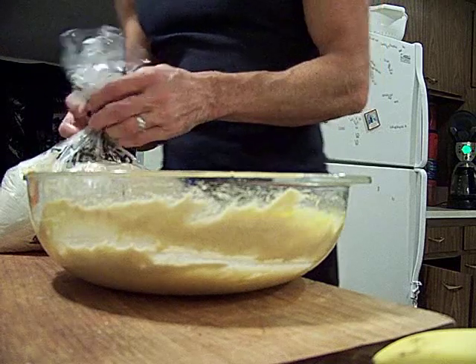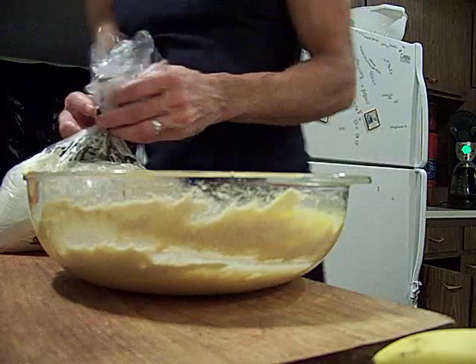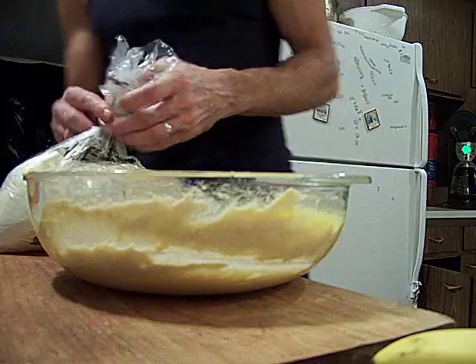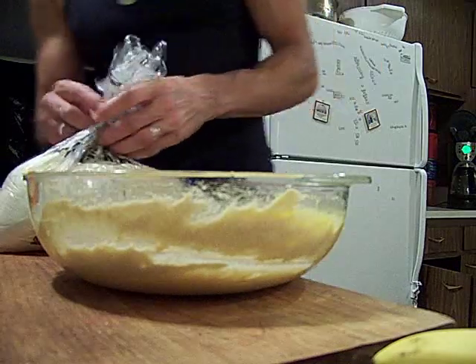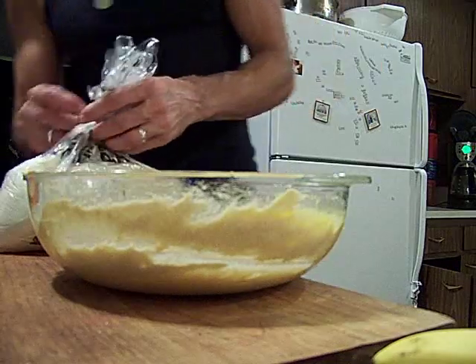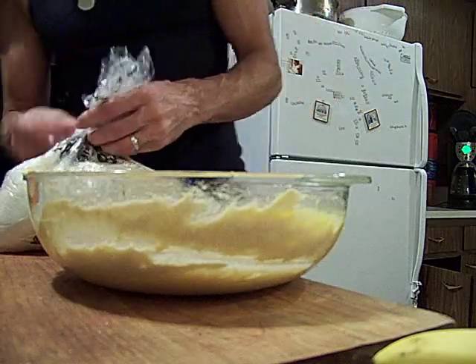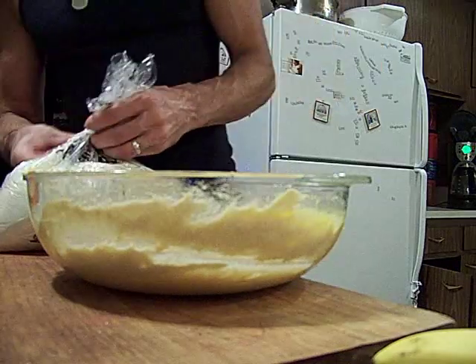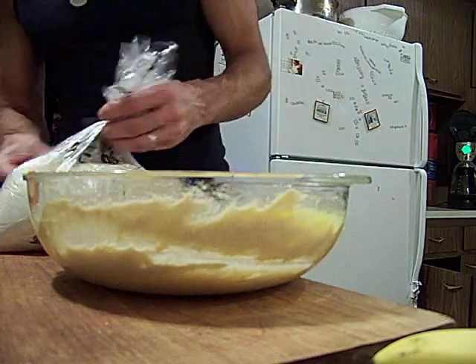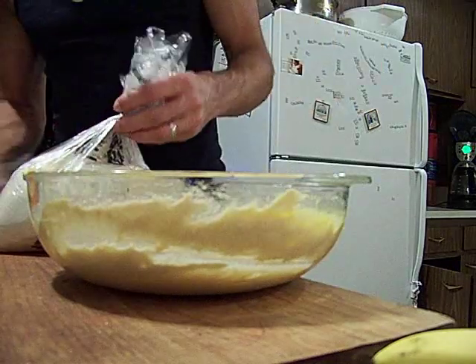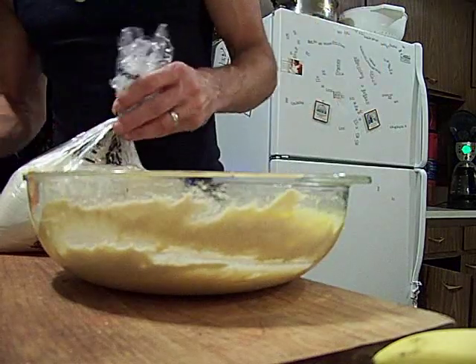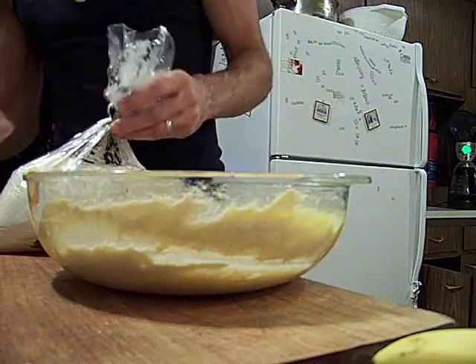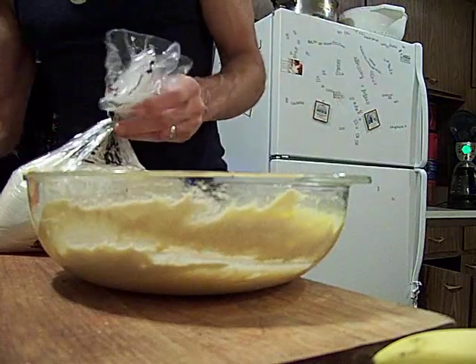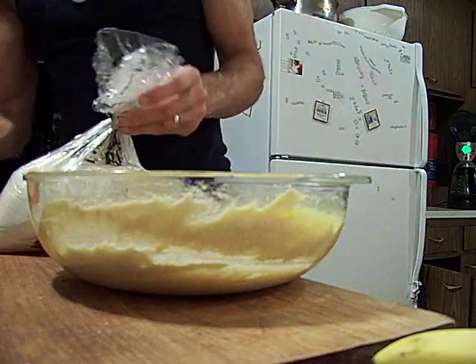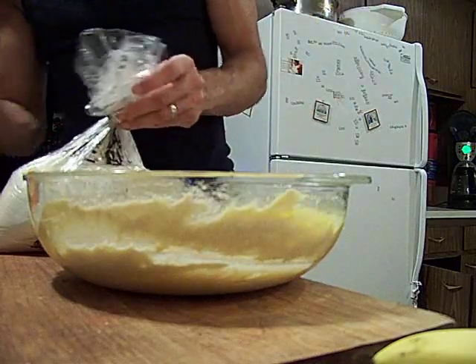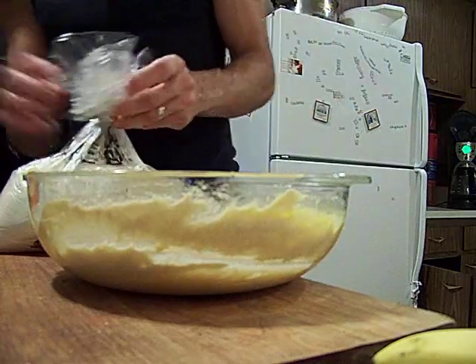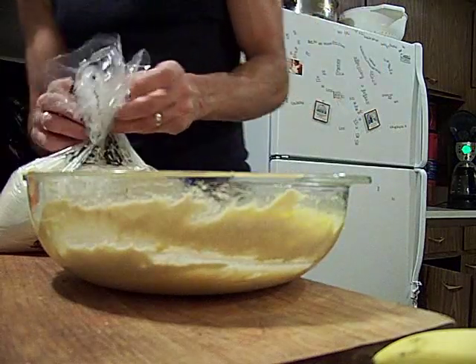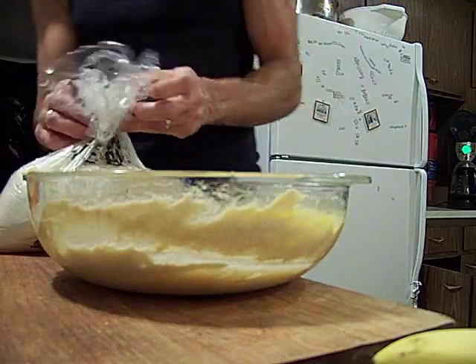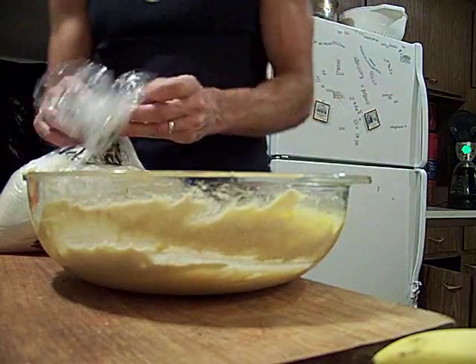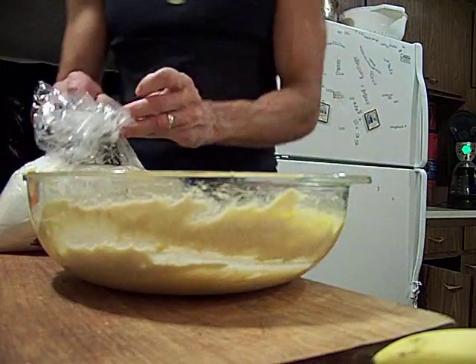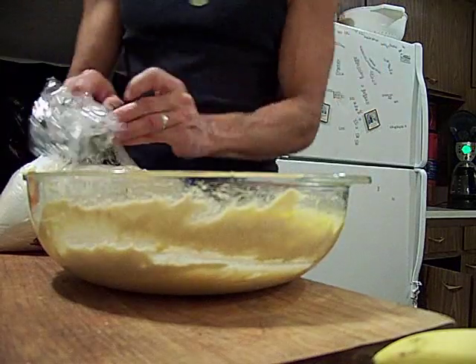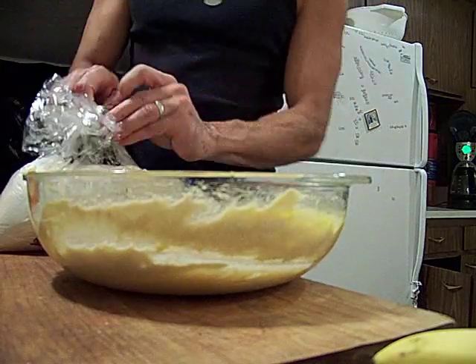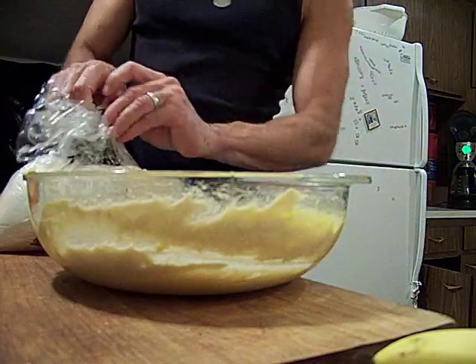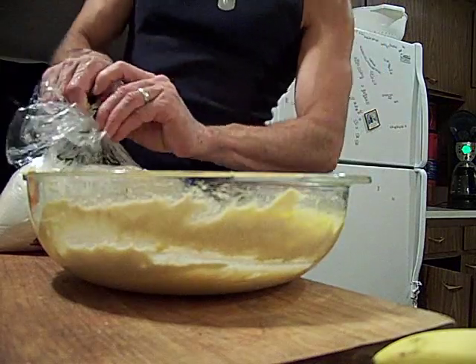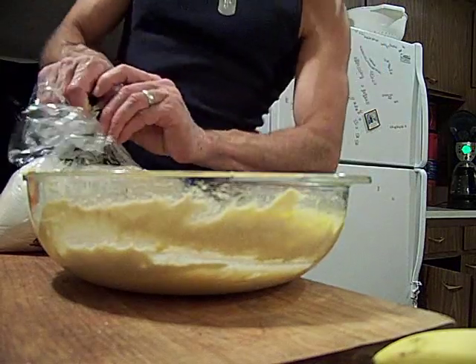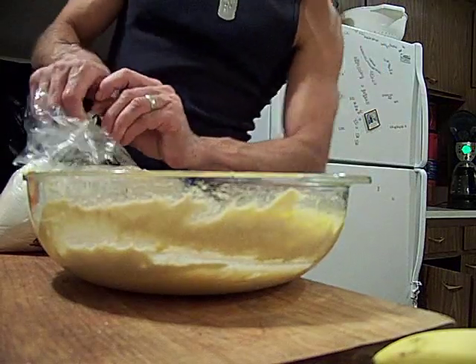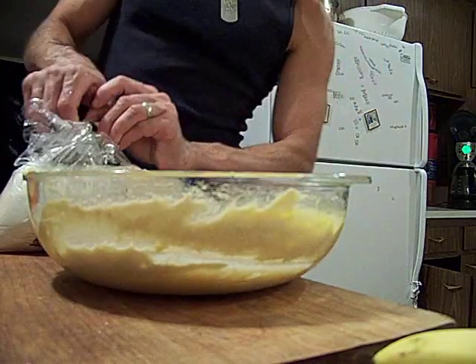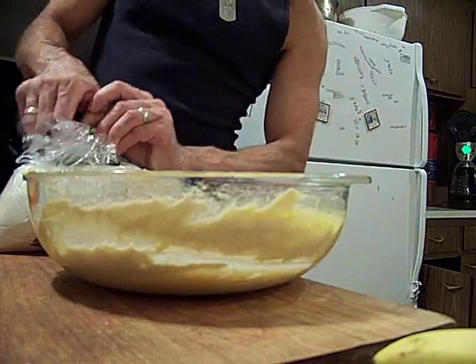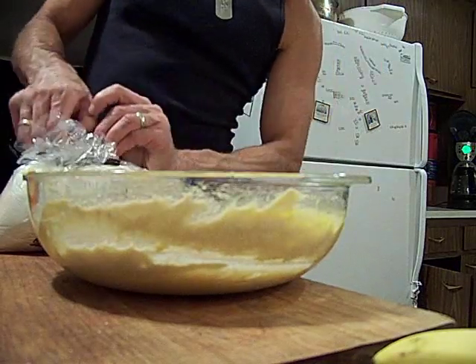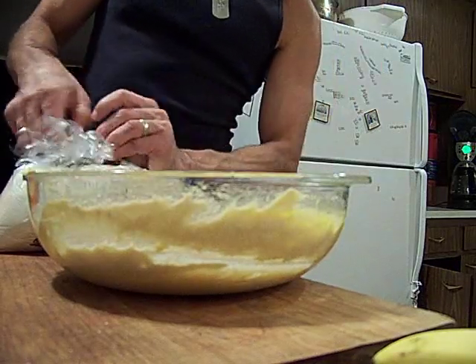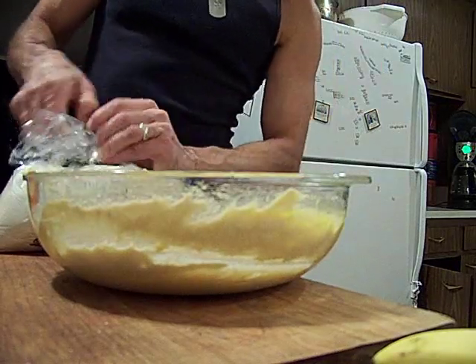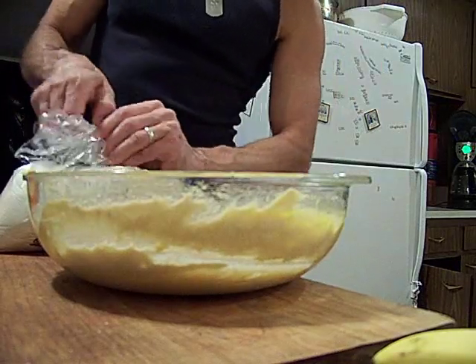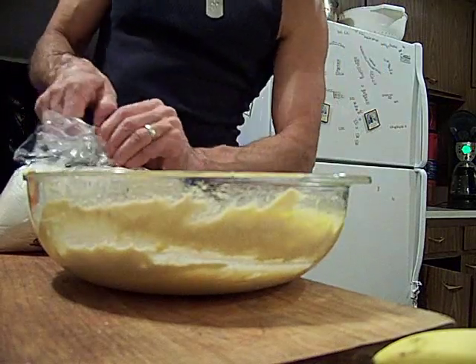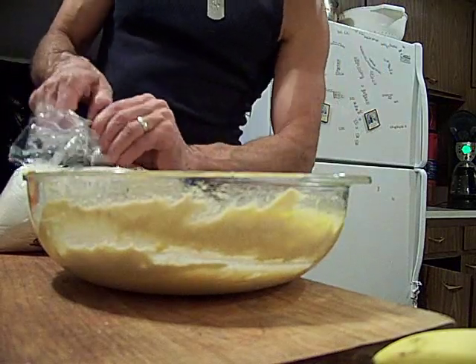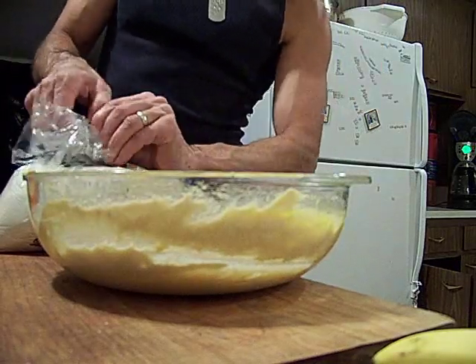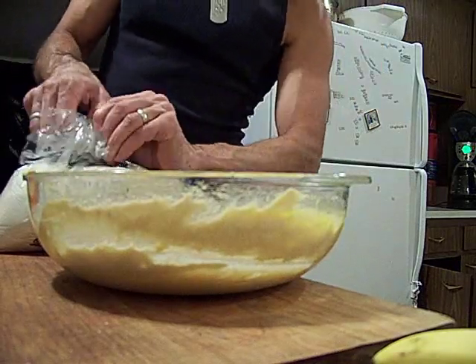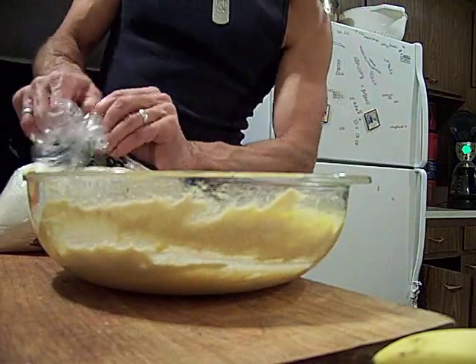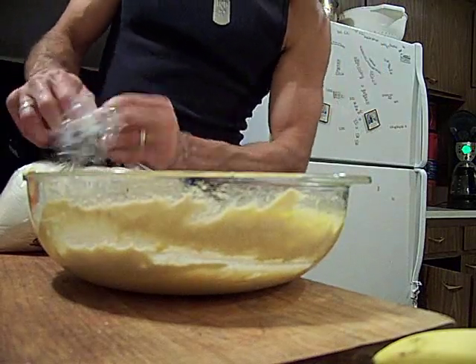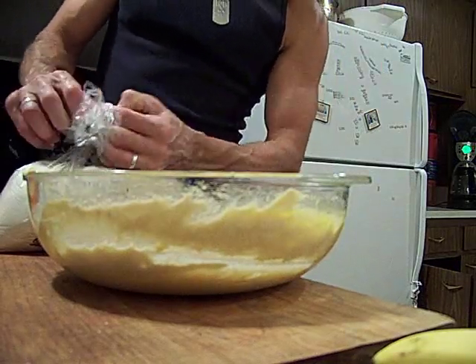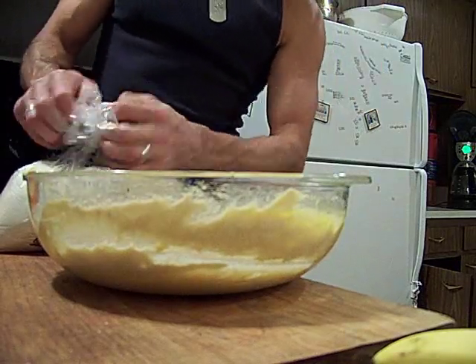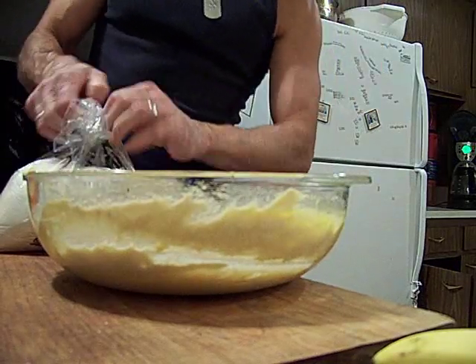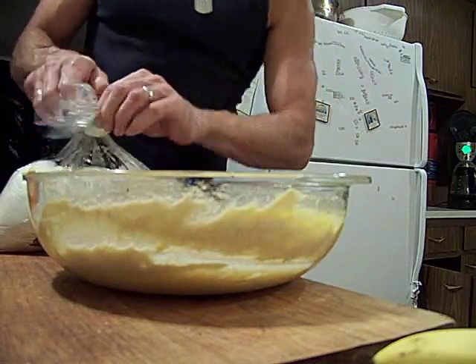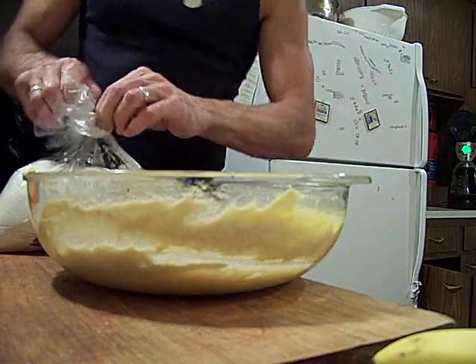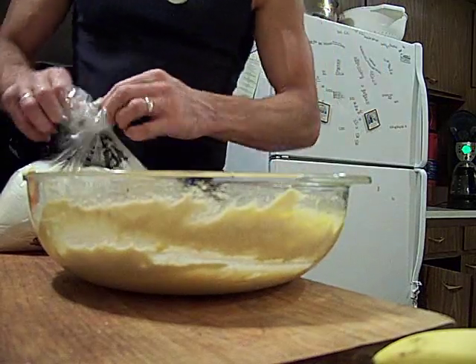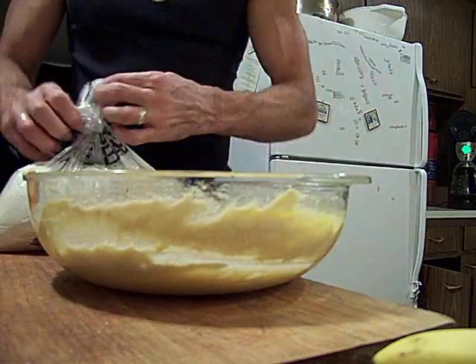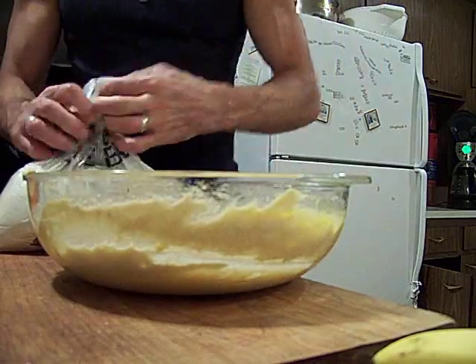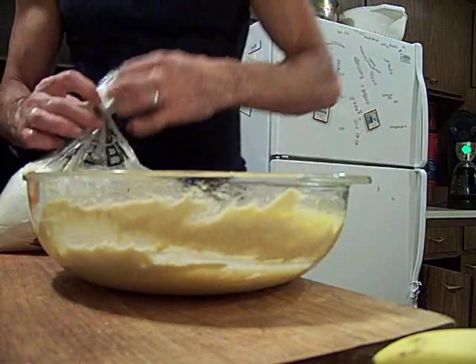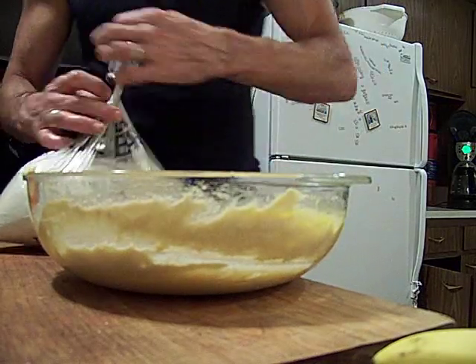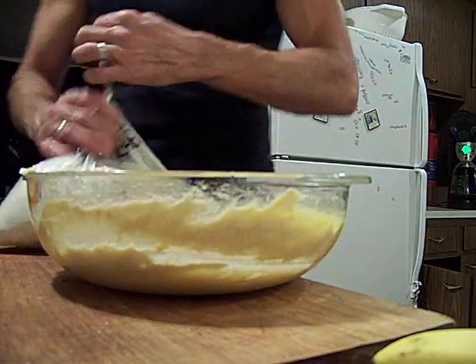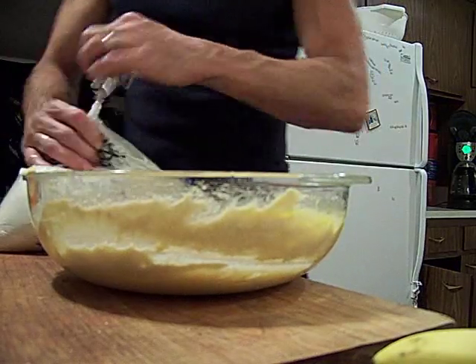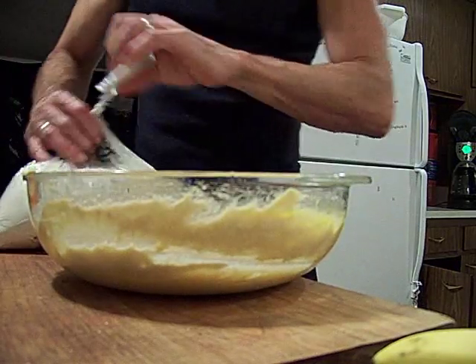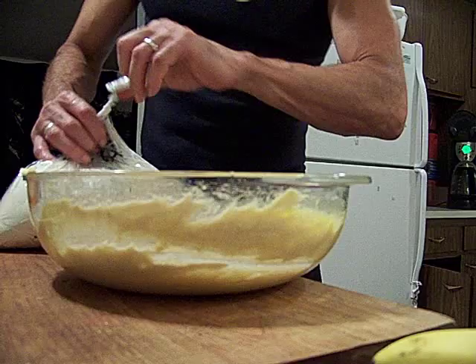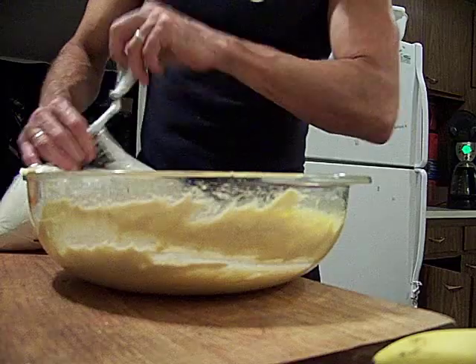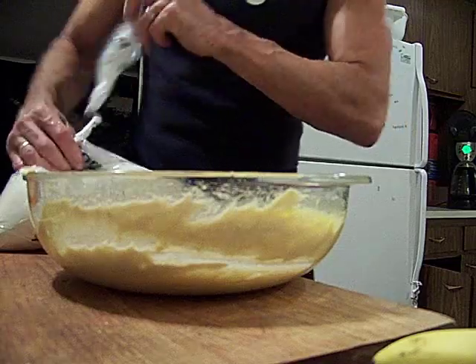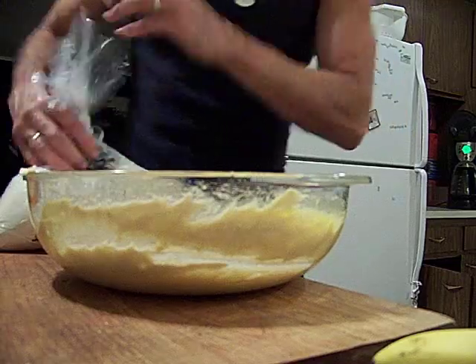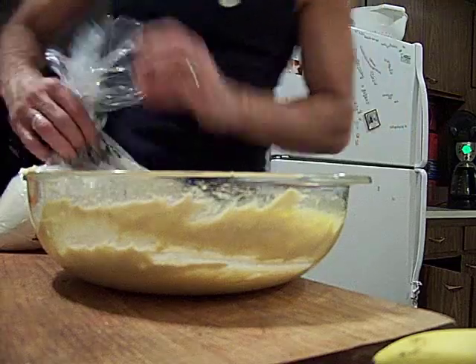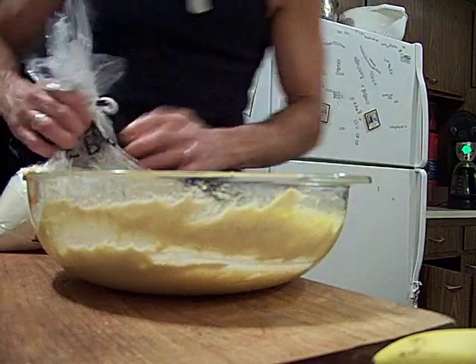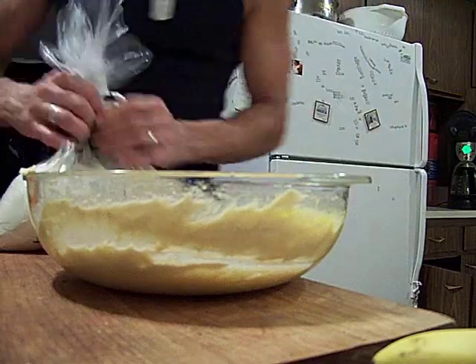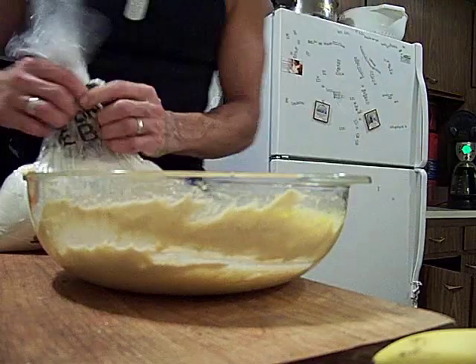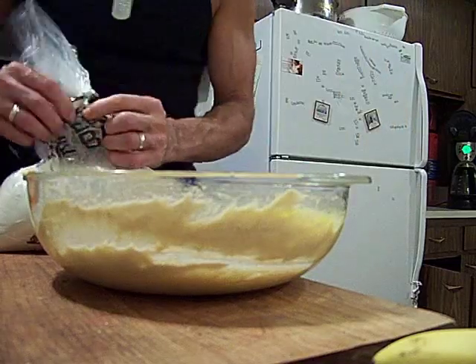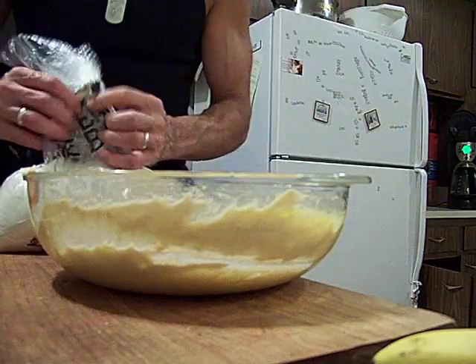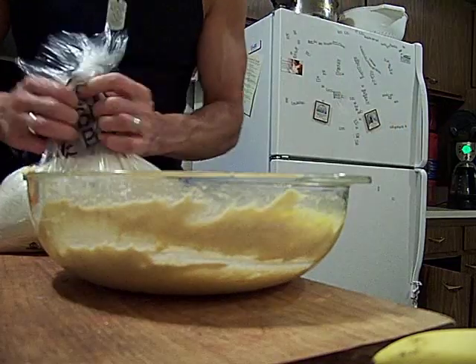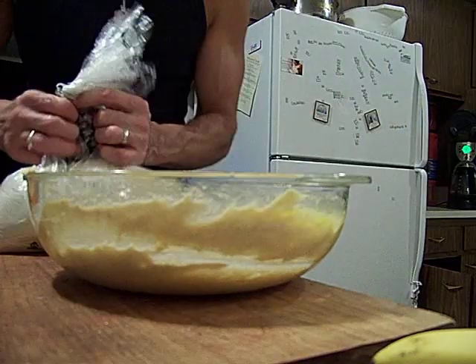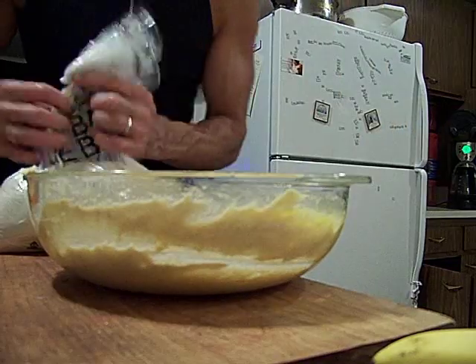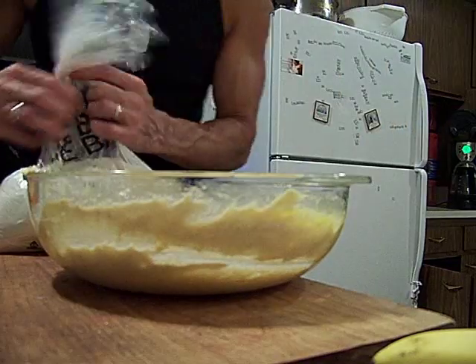Flour. I gotta get... the butter is really on edge.